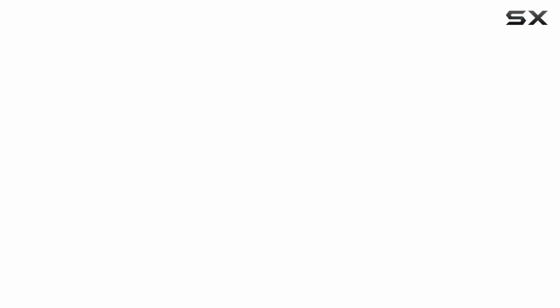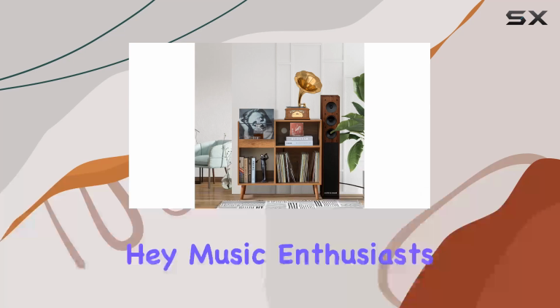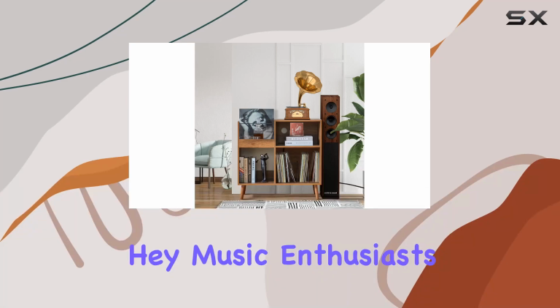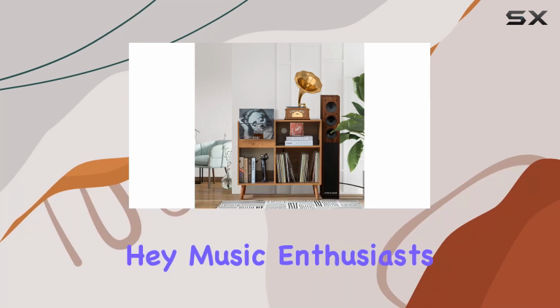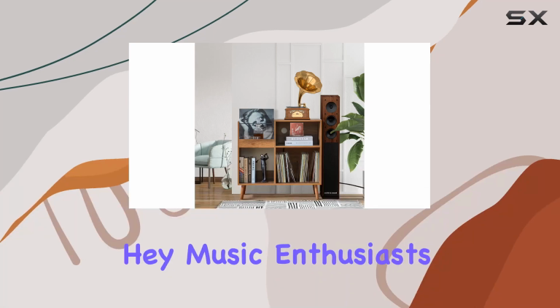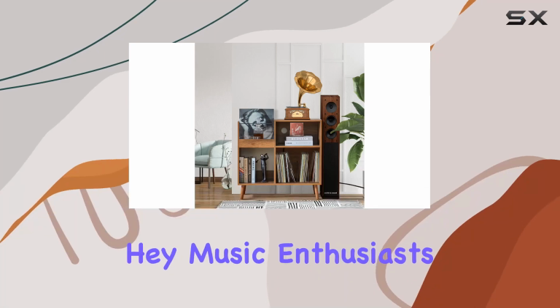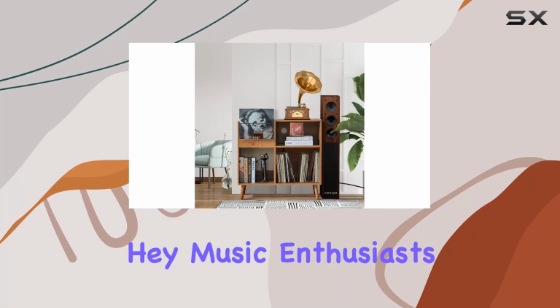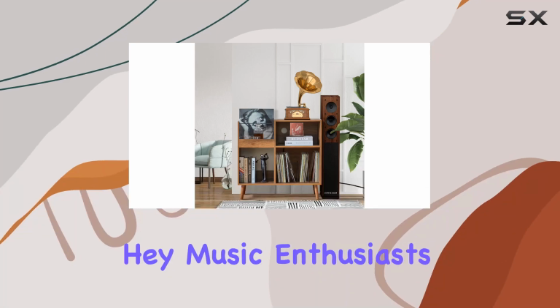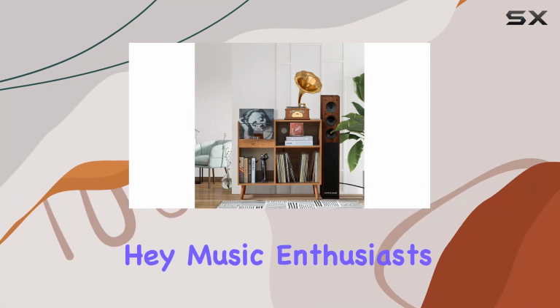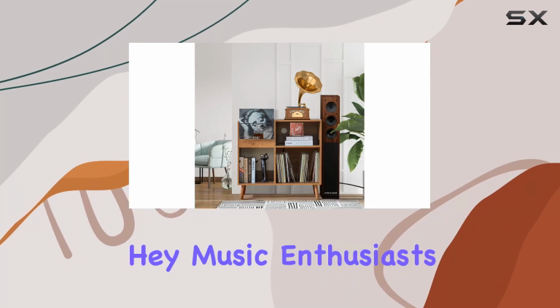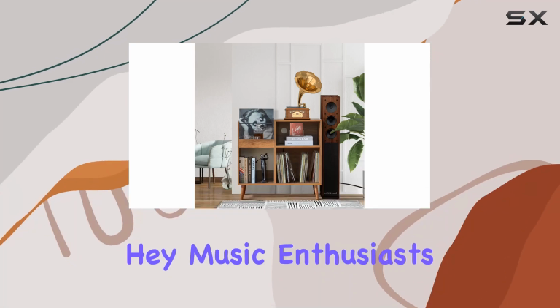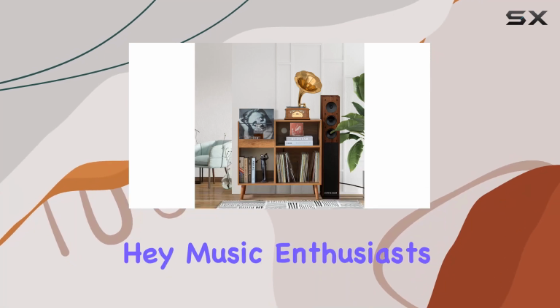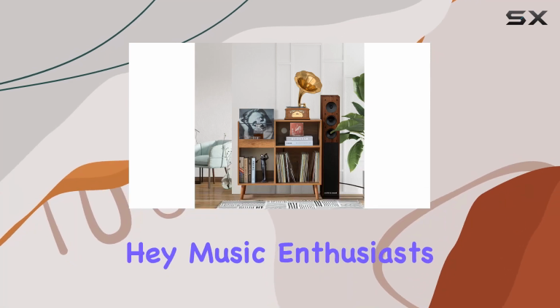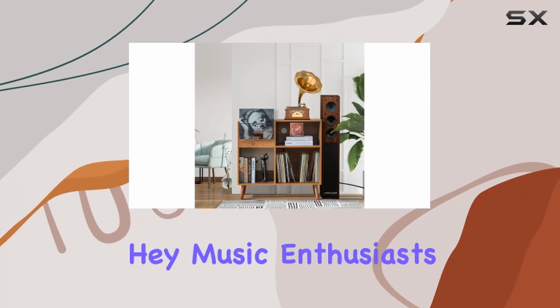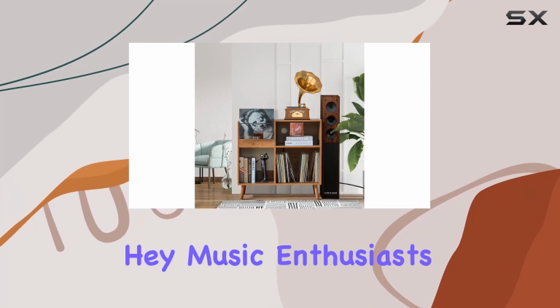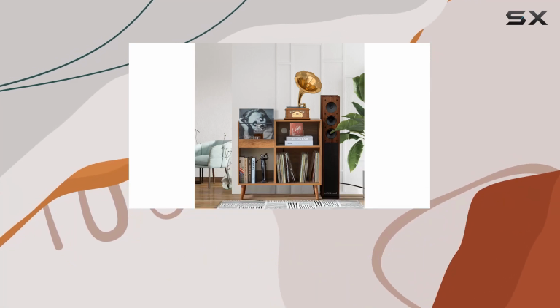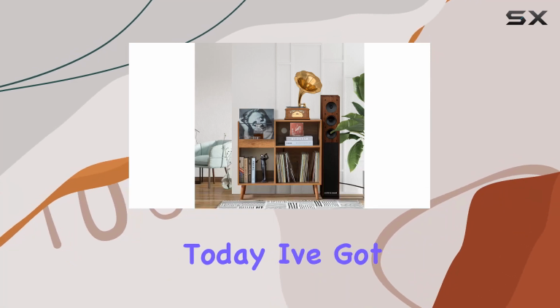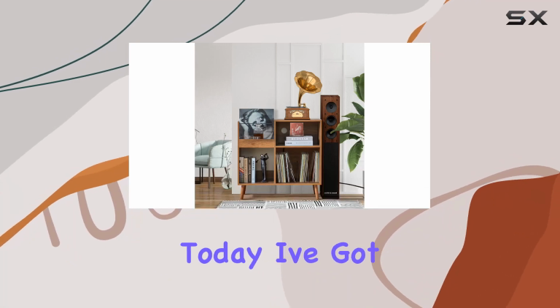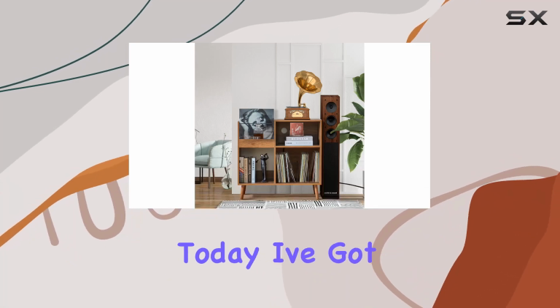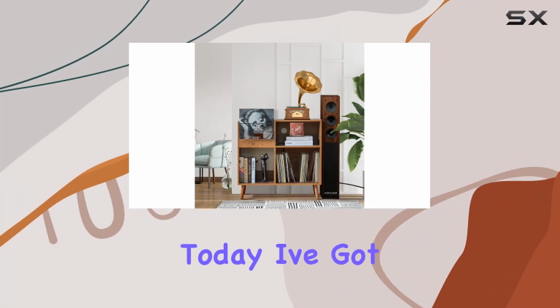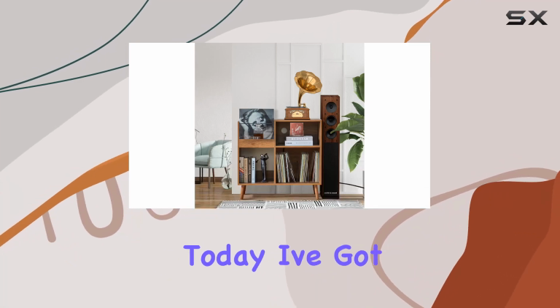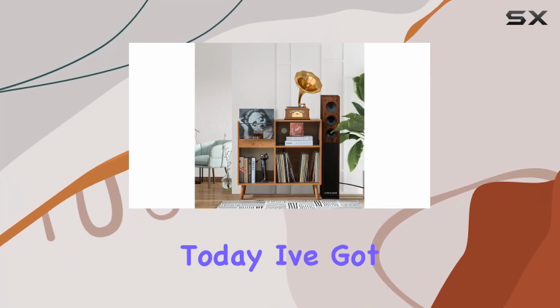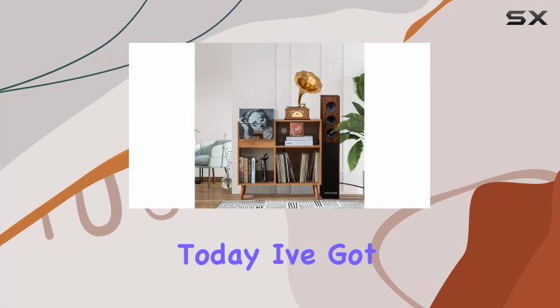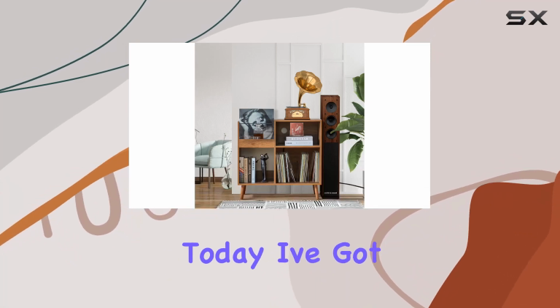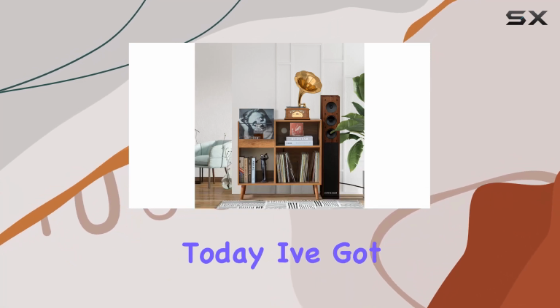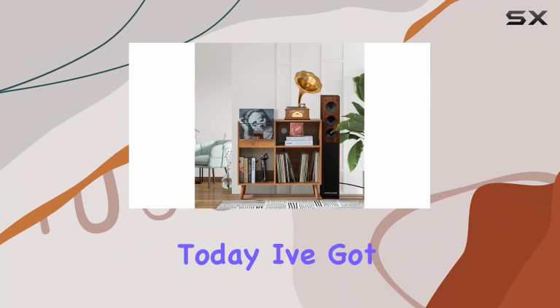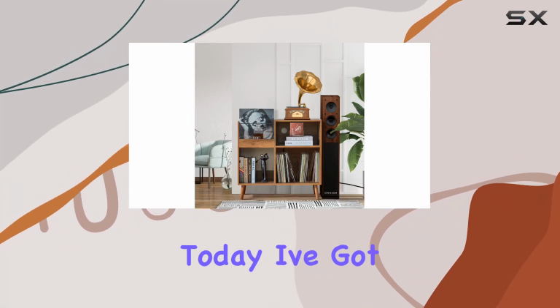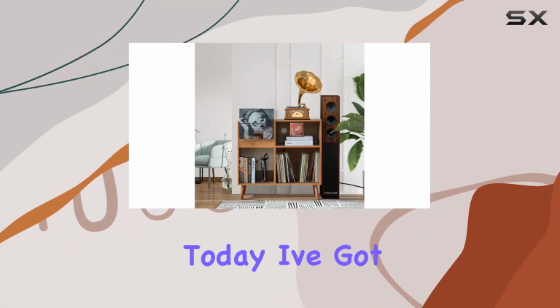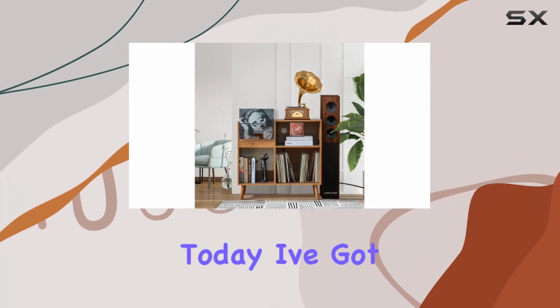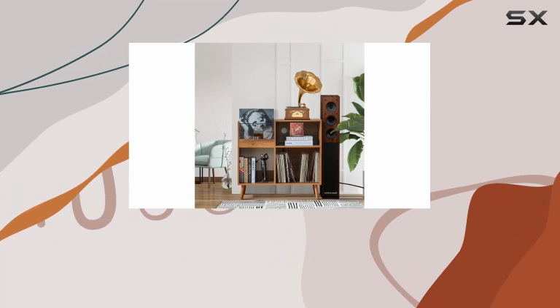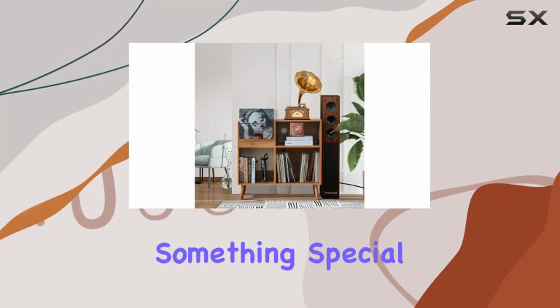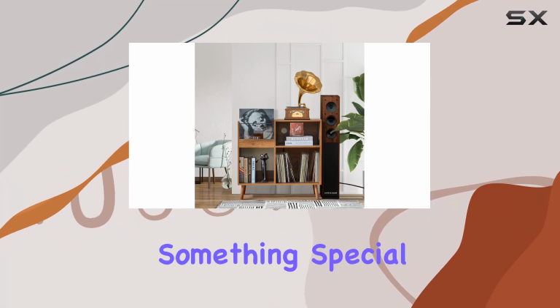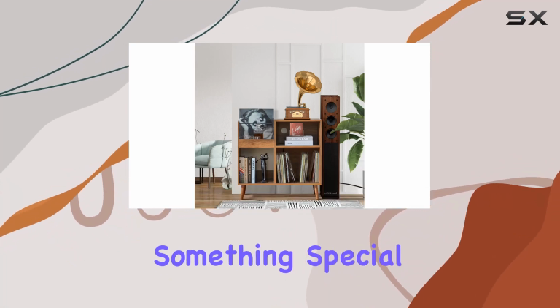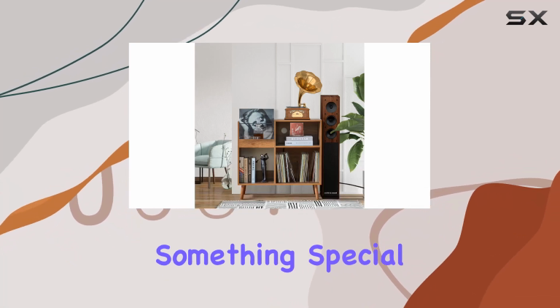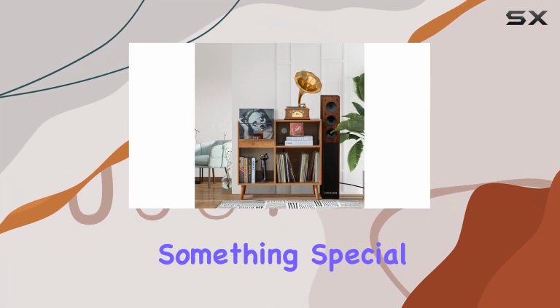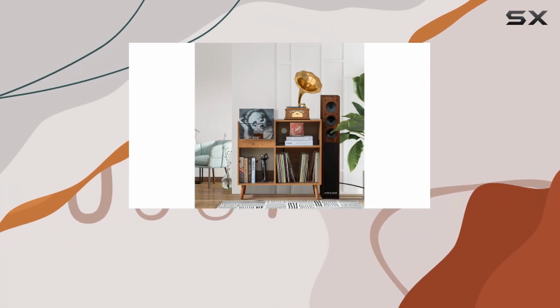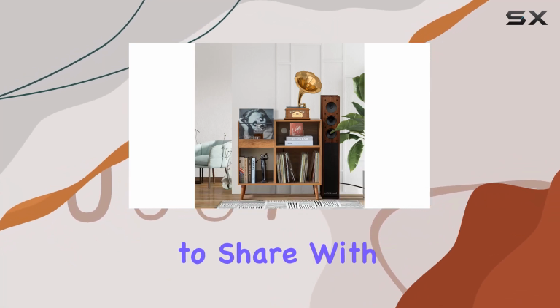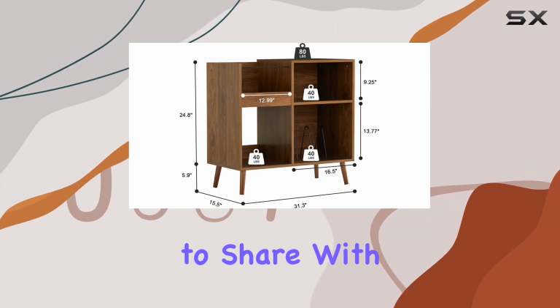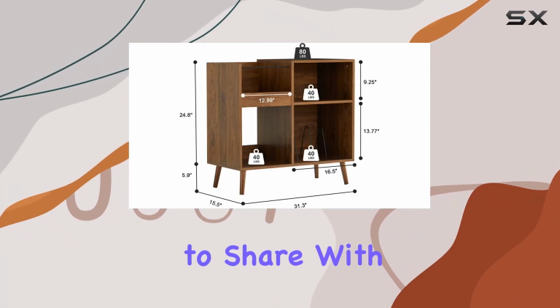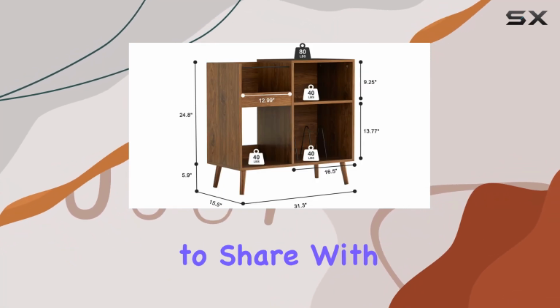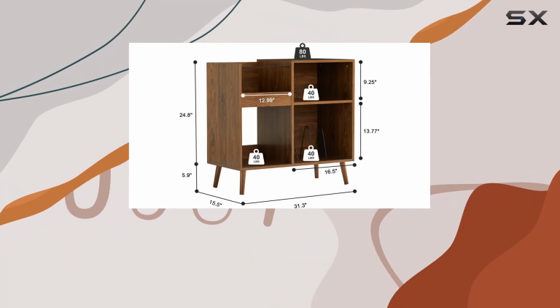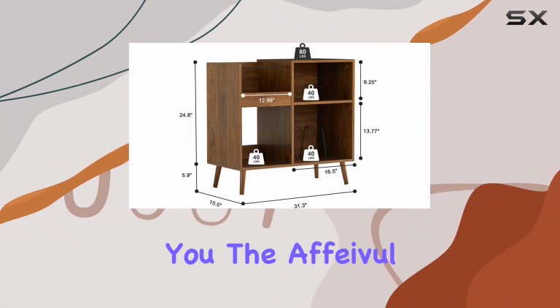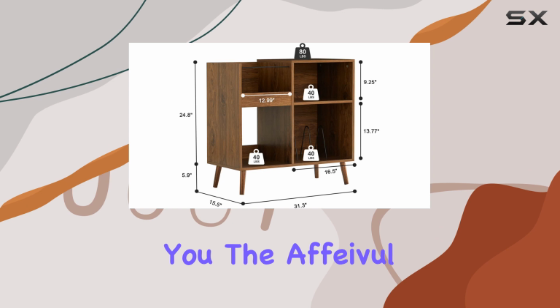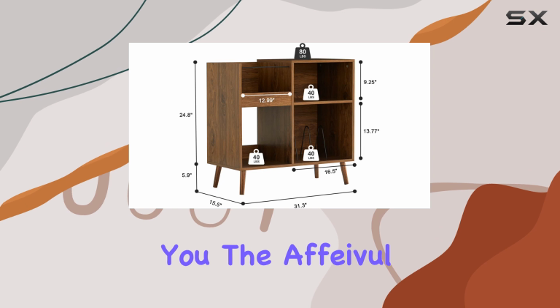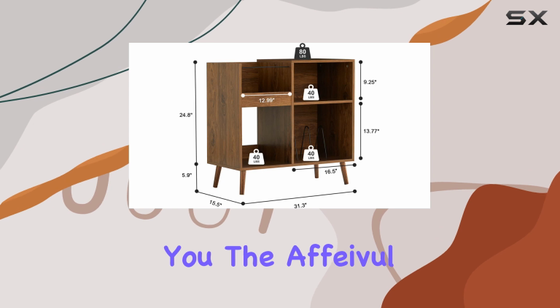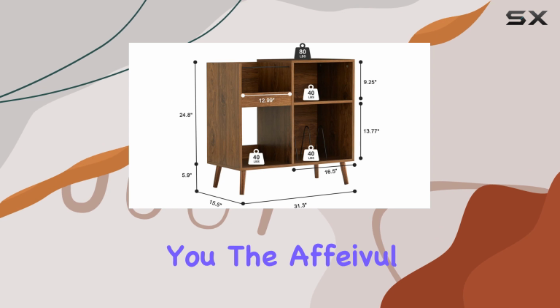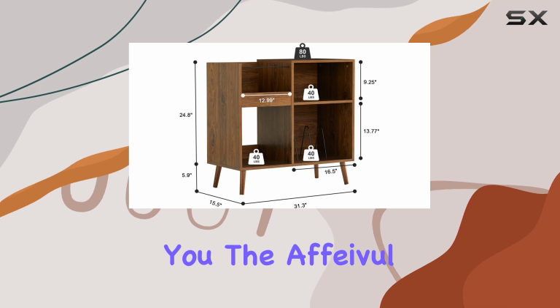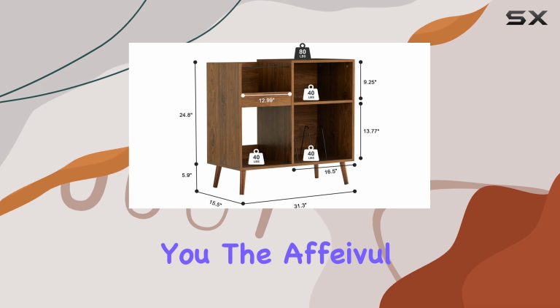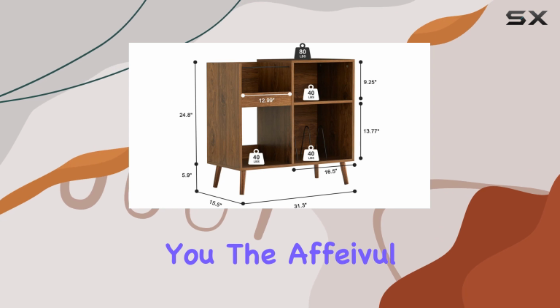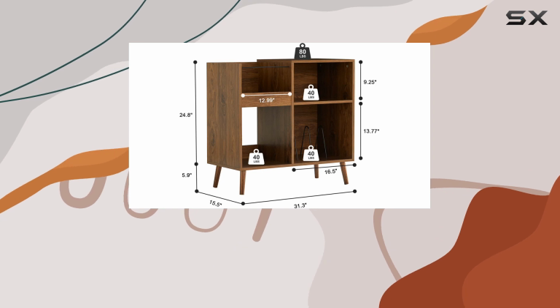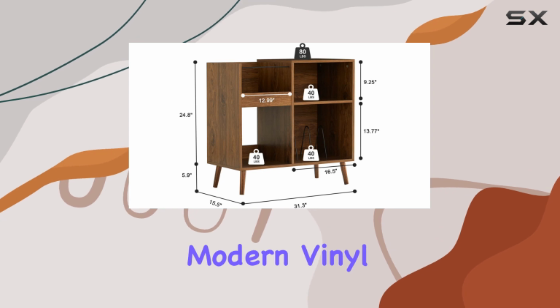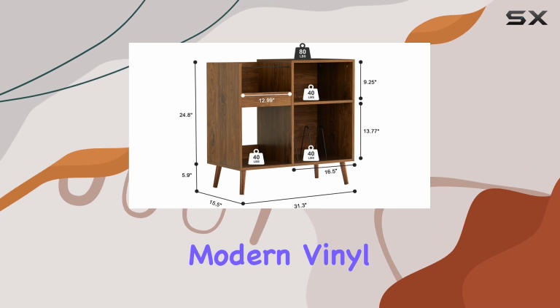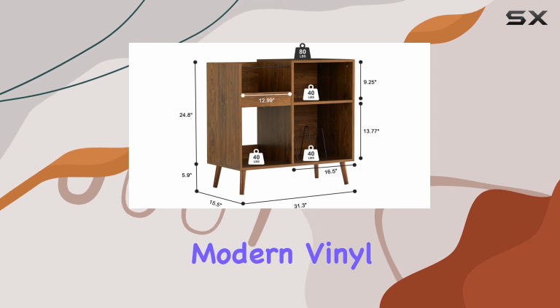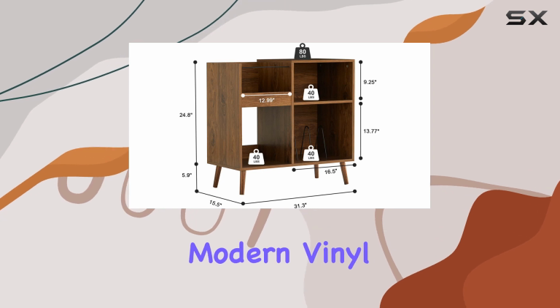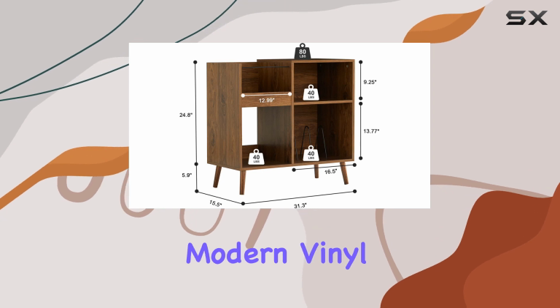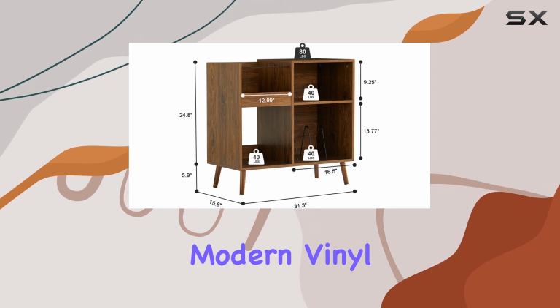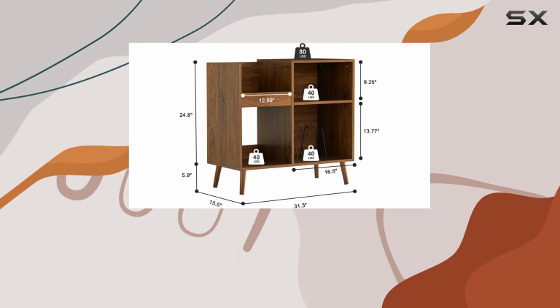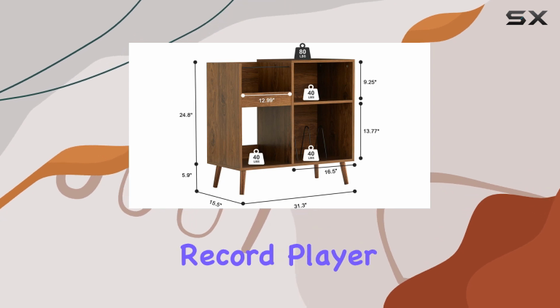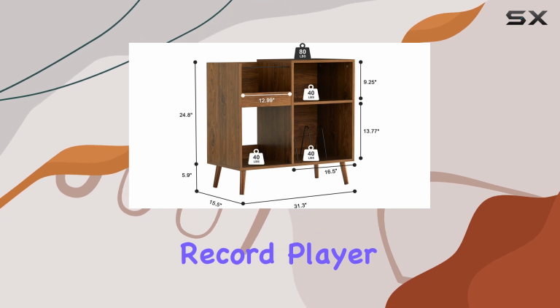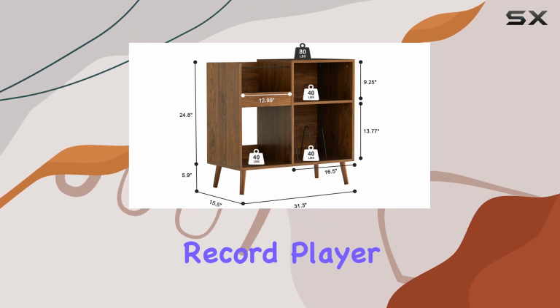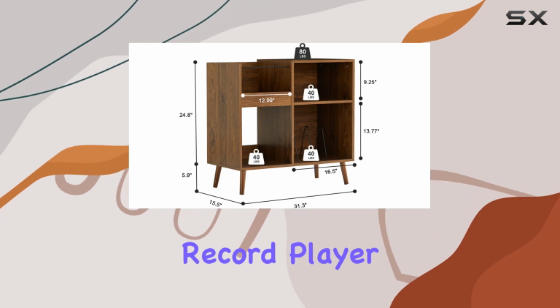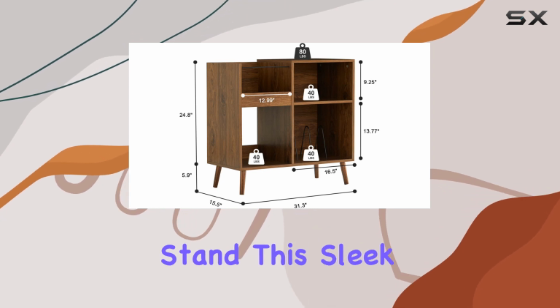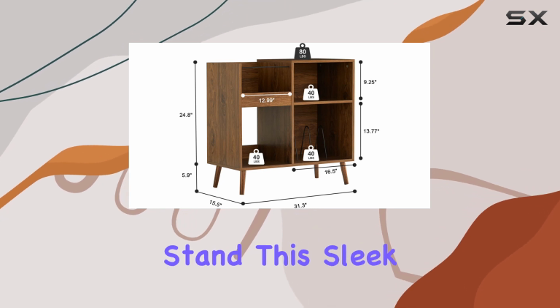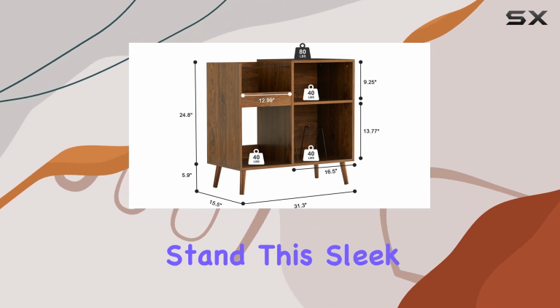Hey music enthusiasts! Today, I've got something special to share with you: the Efevo Modern Vinyl Record Player Stand.